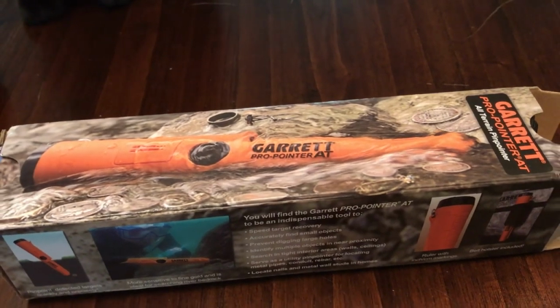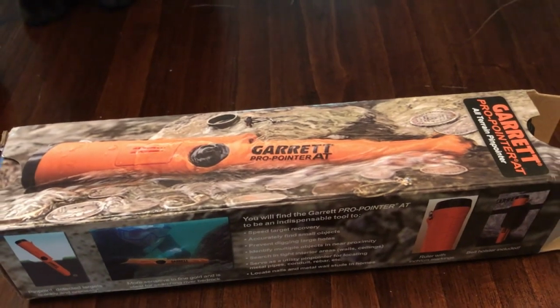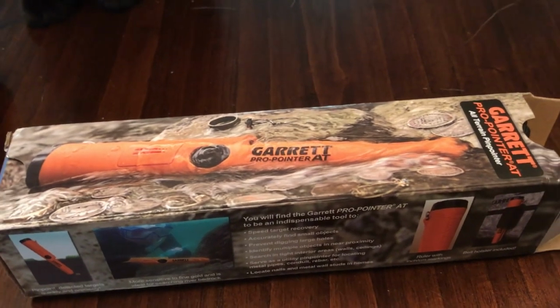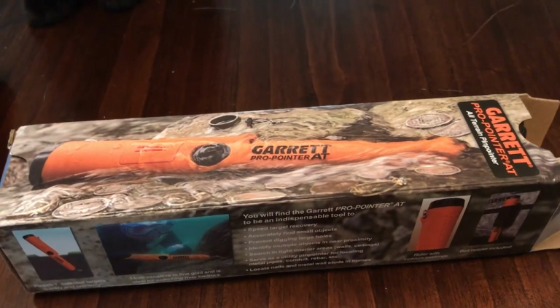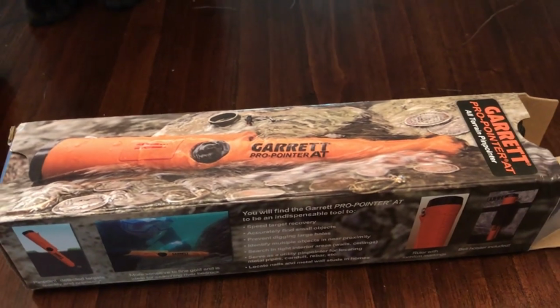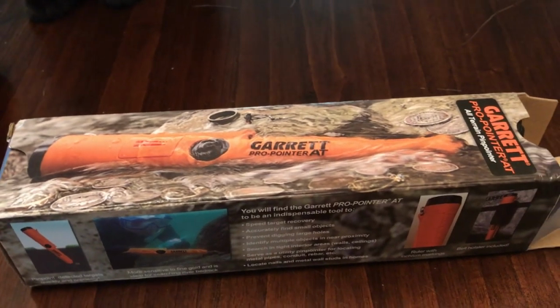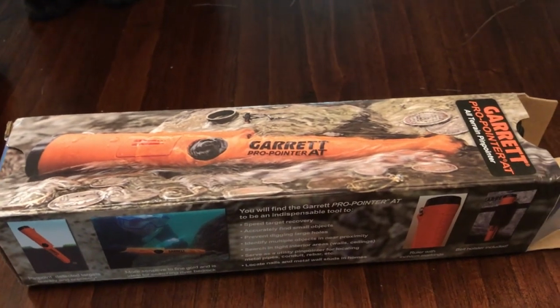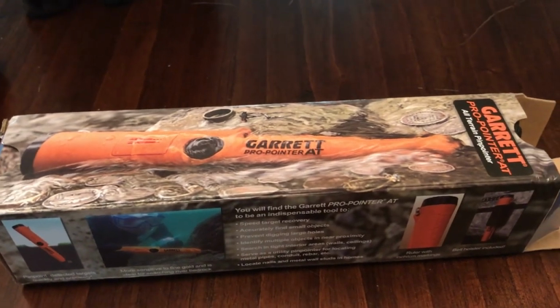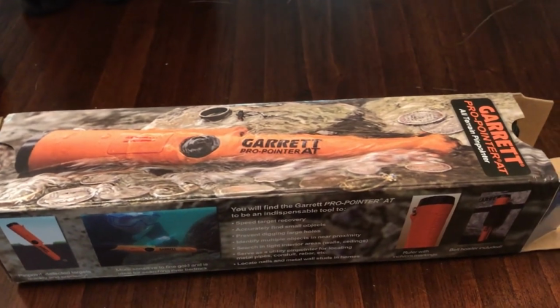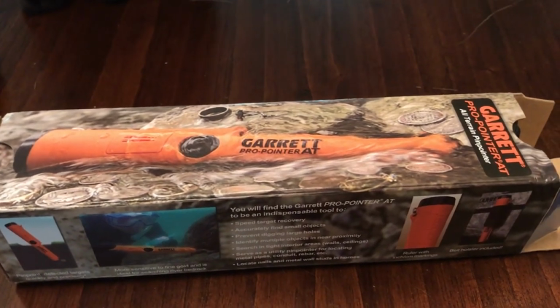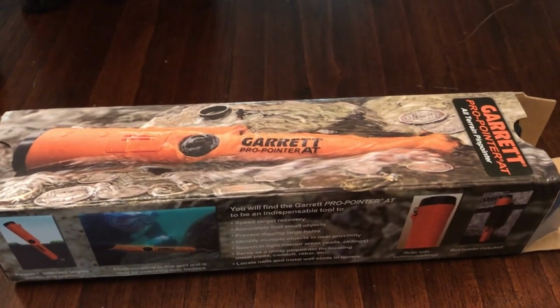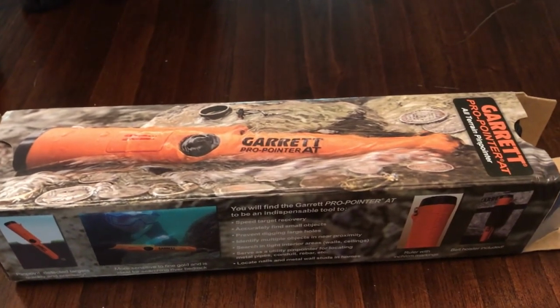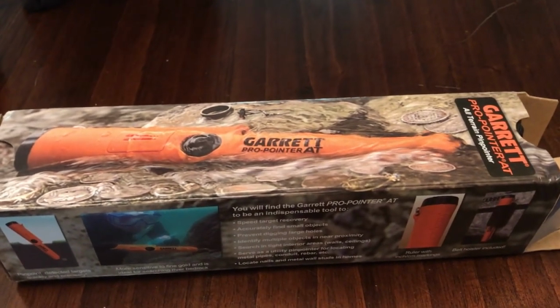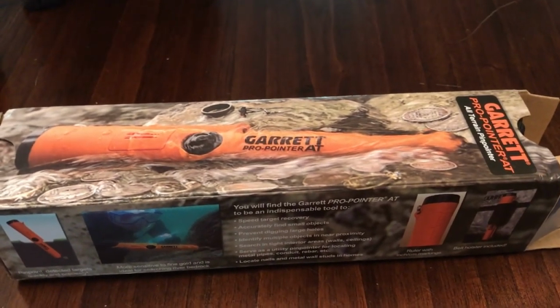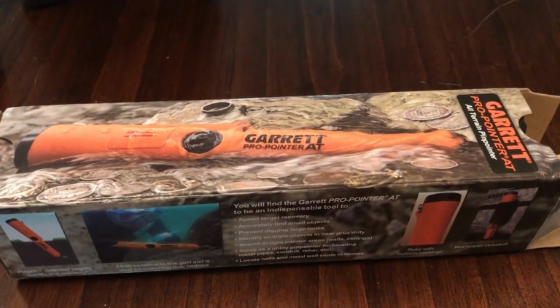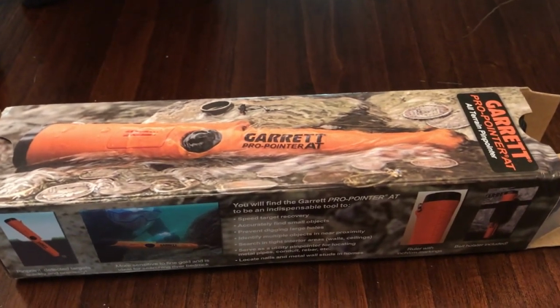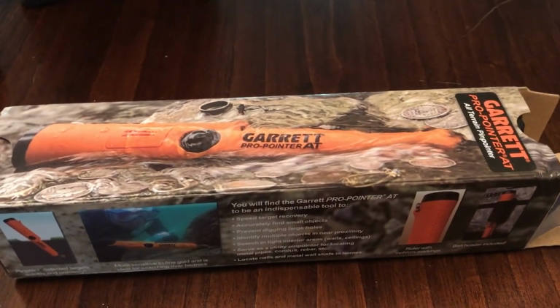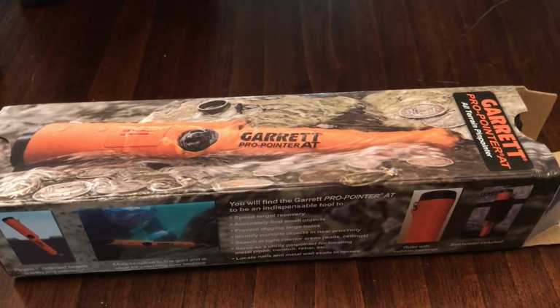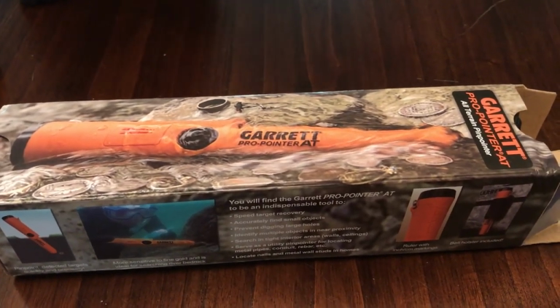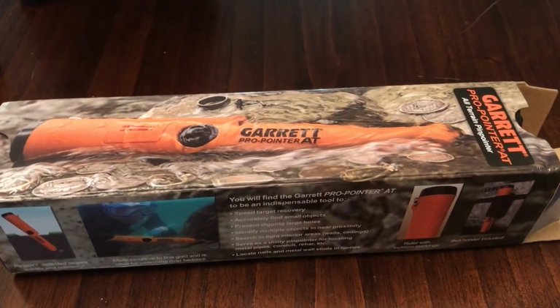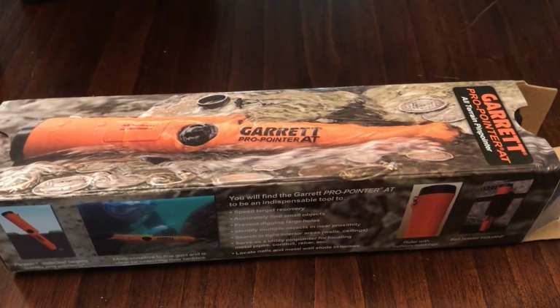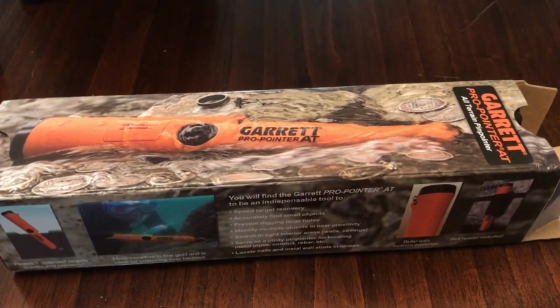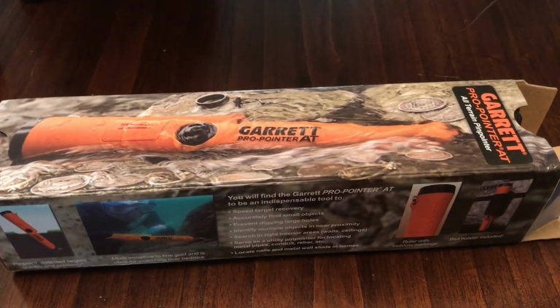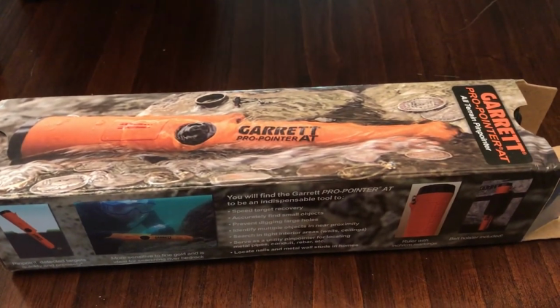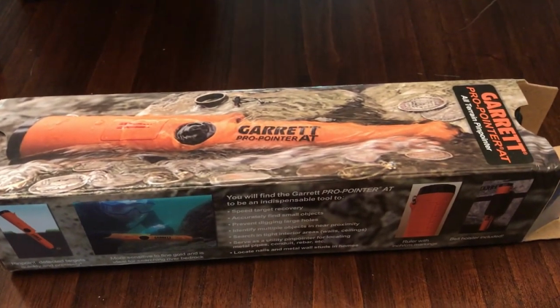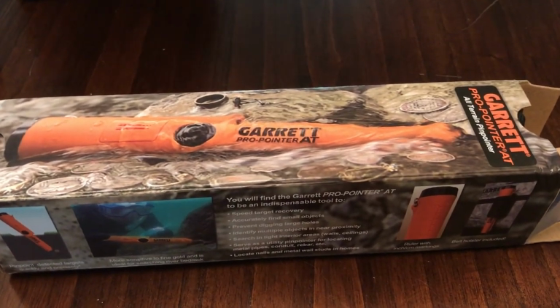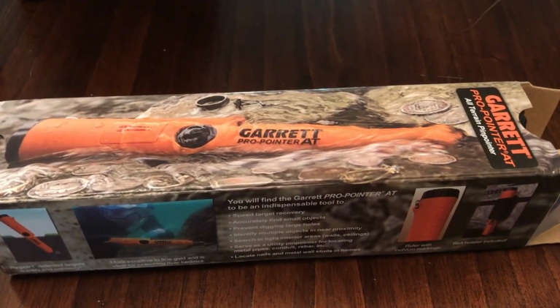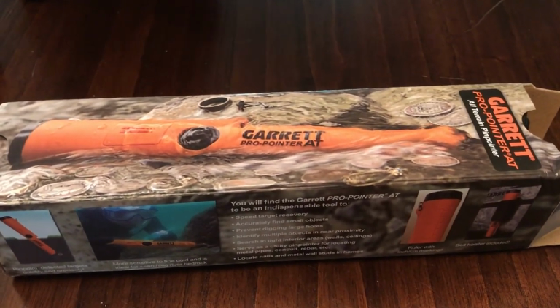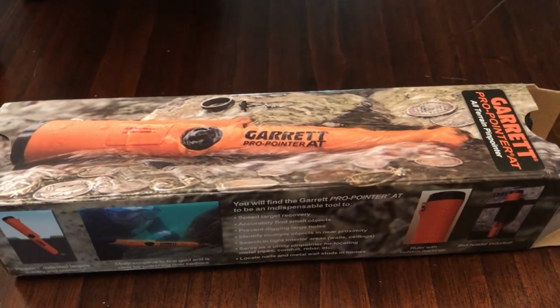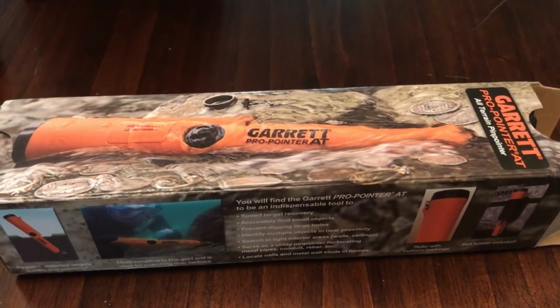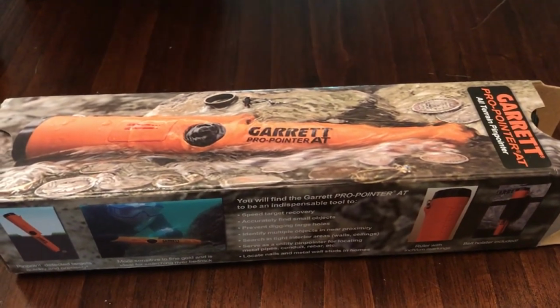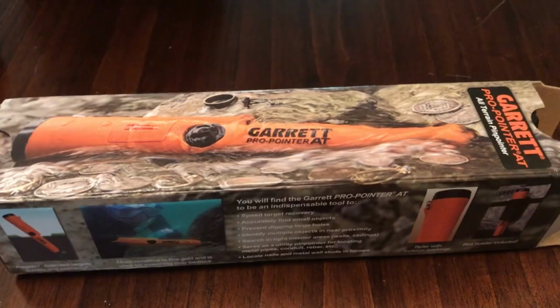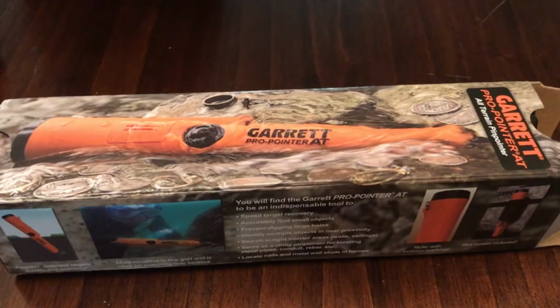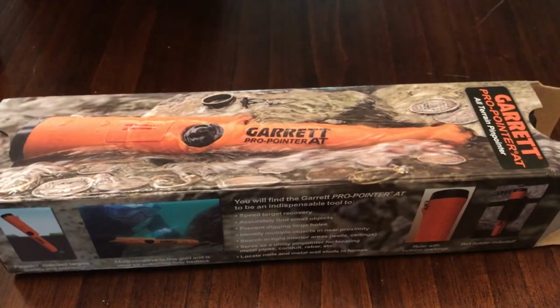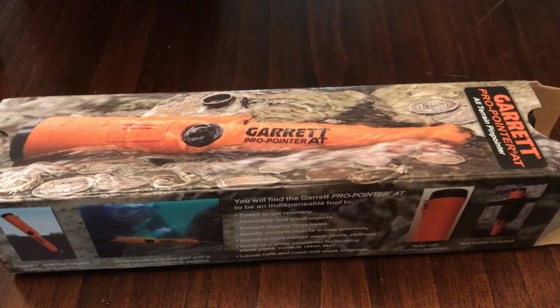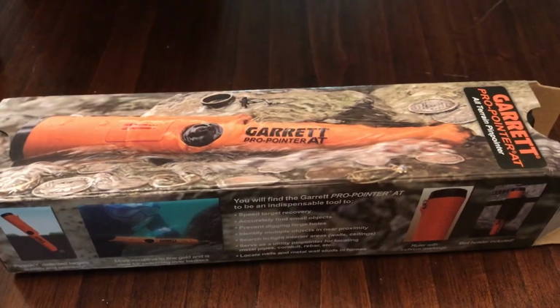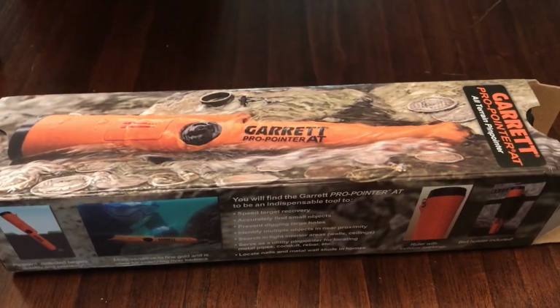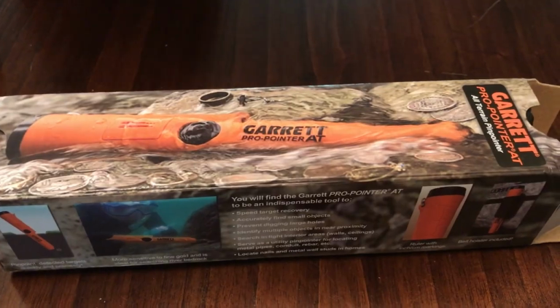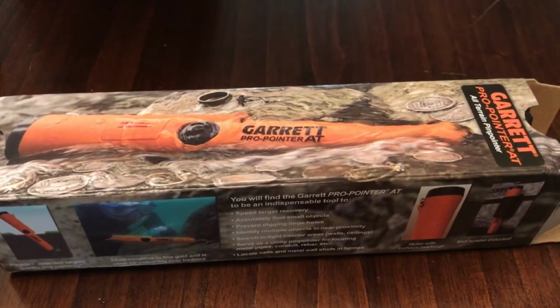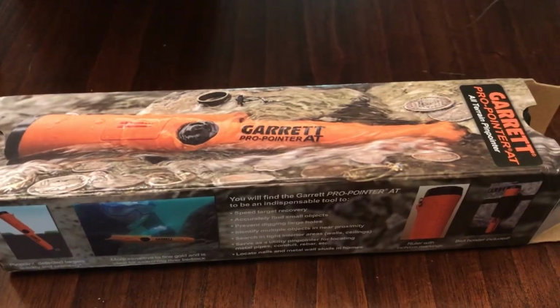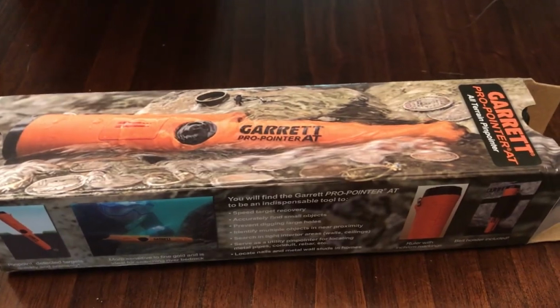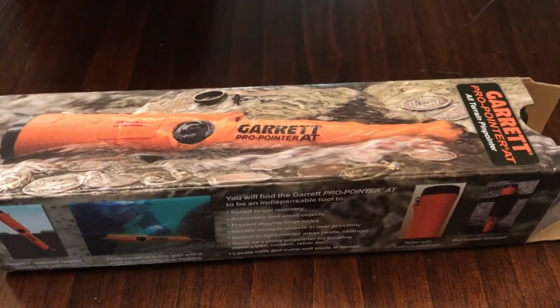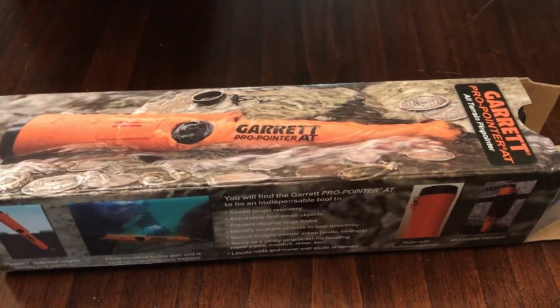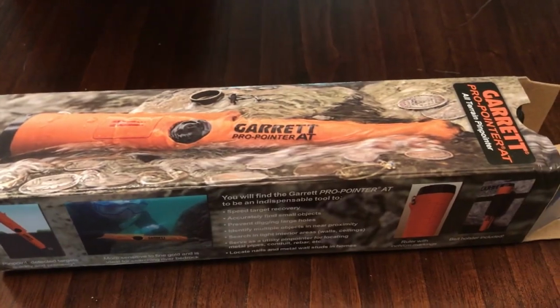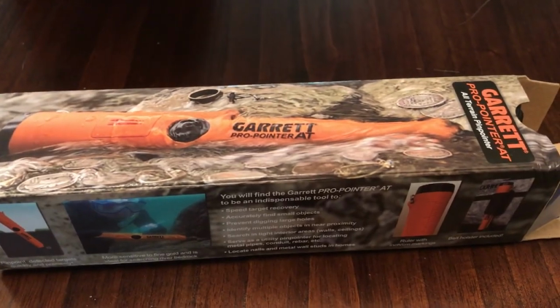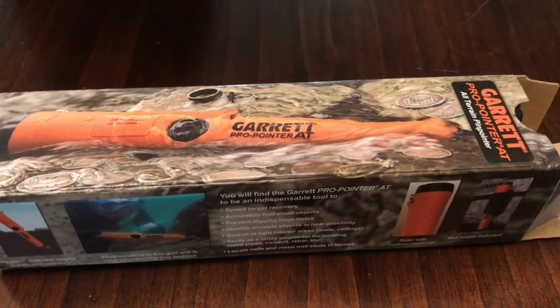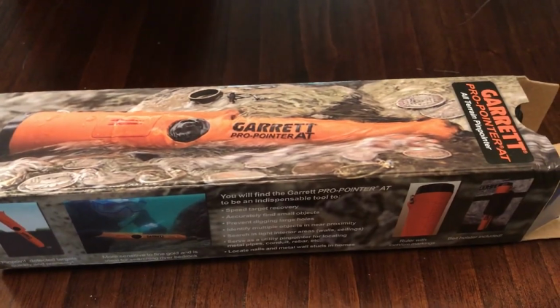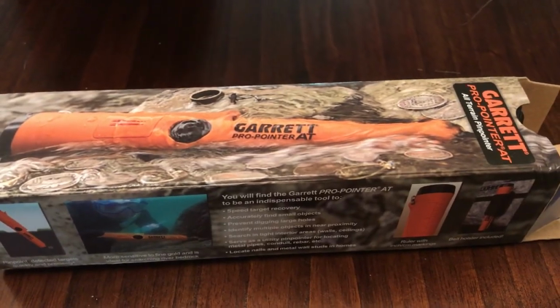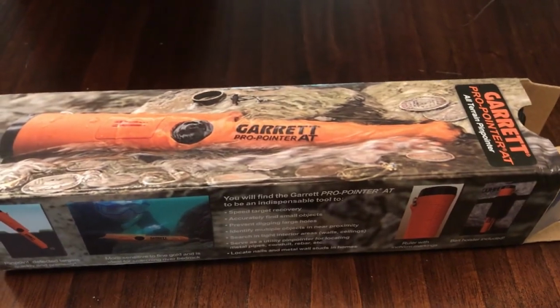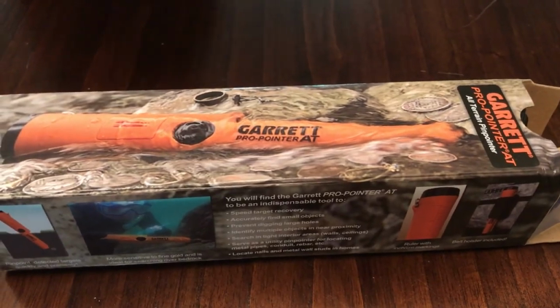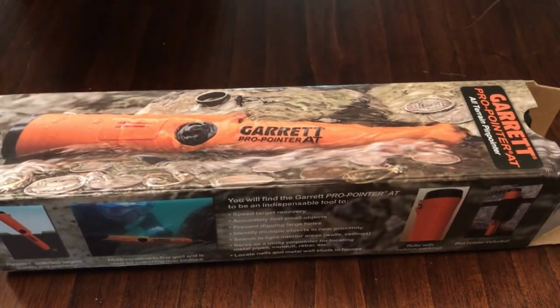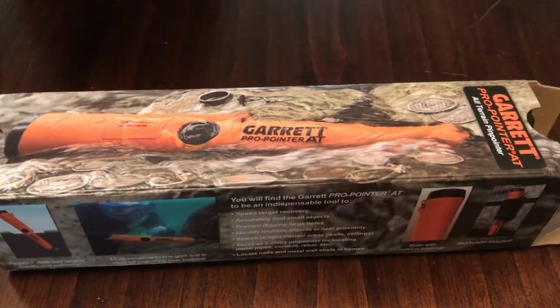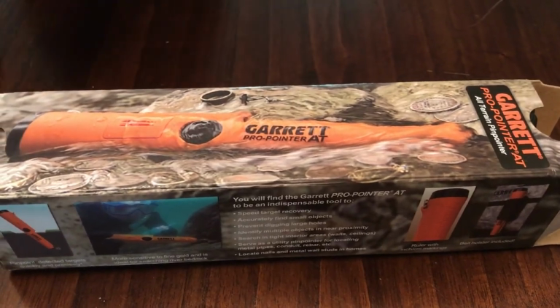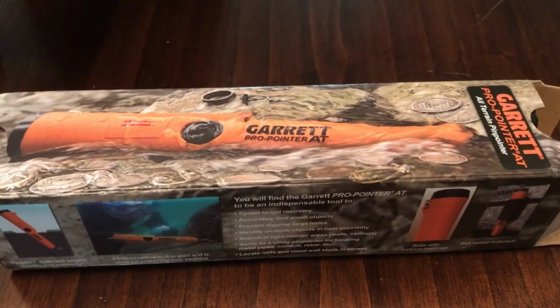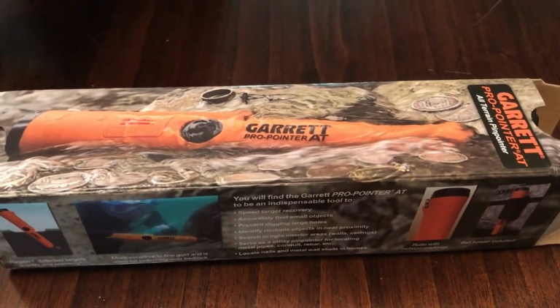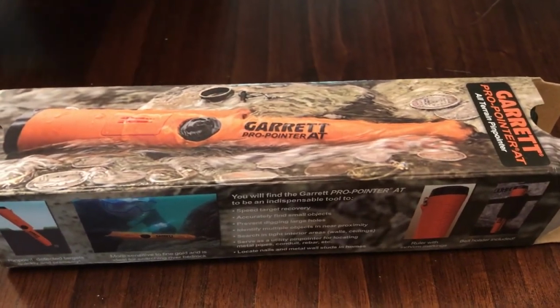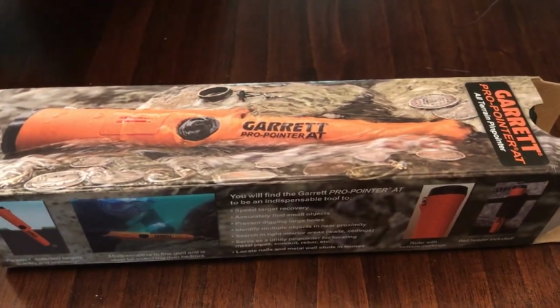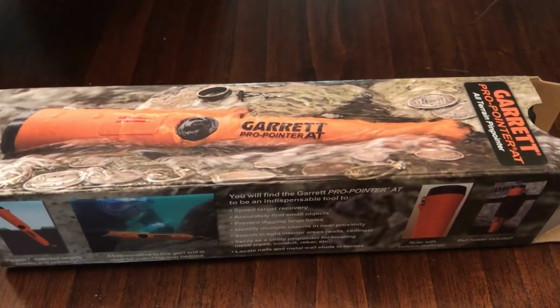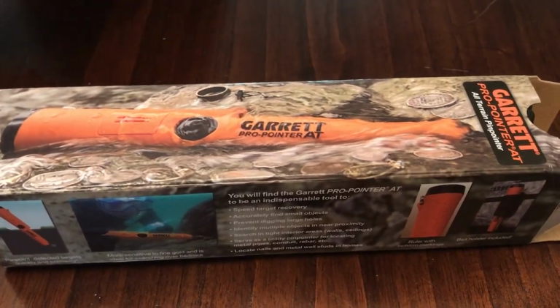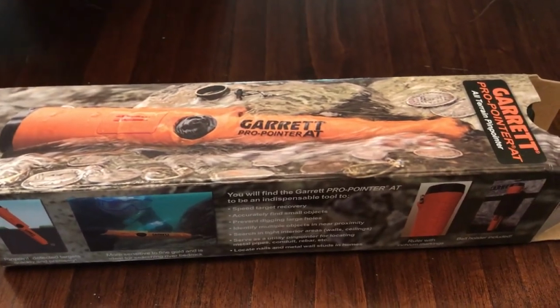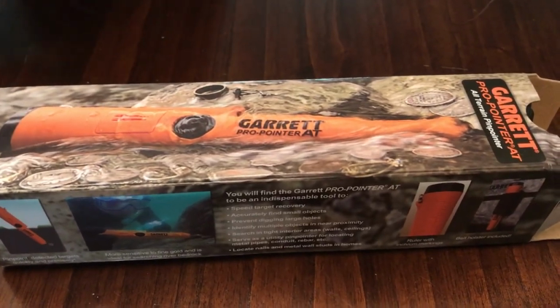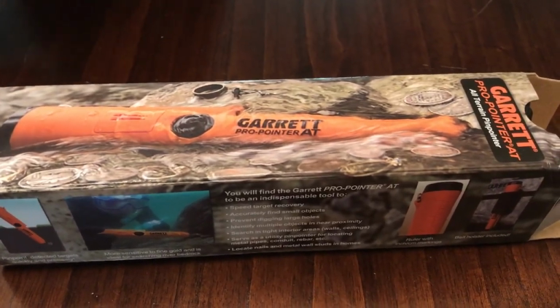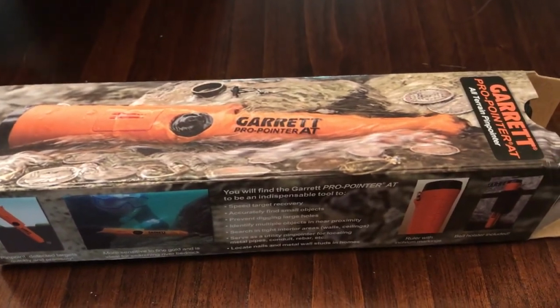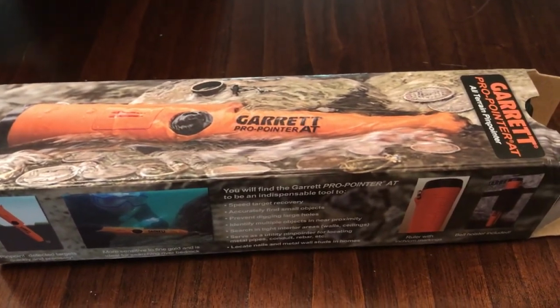I did something really stupid. I bought something really cheap on eBay — so cheap, it's fake.